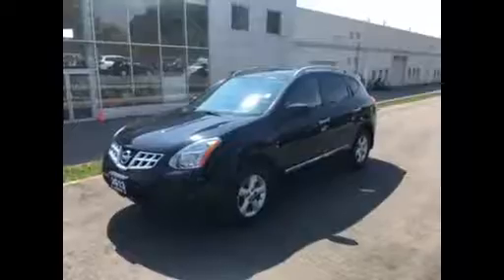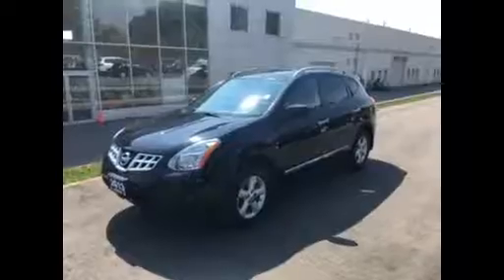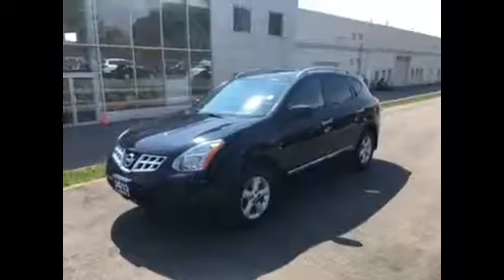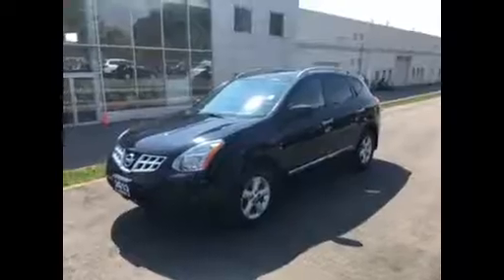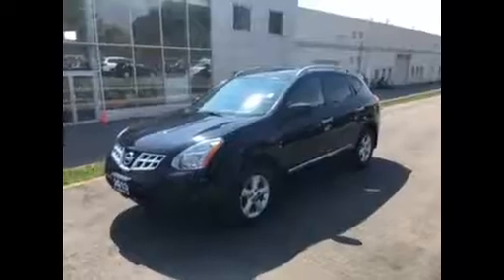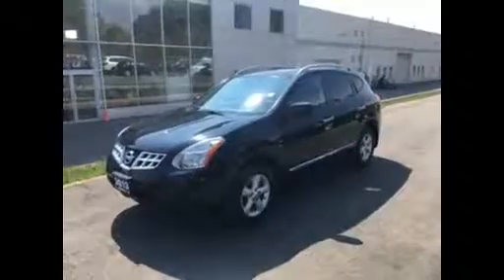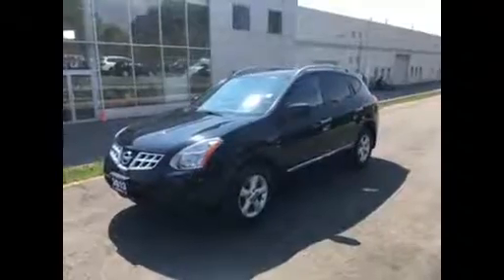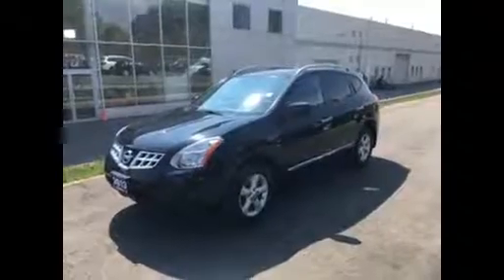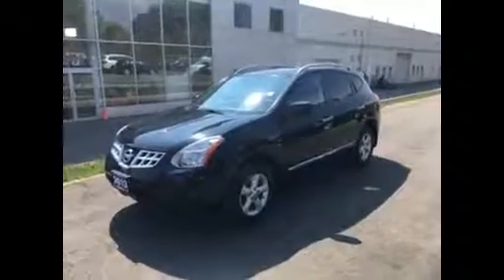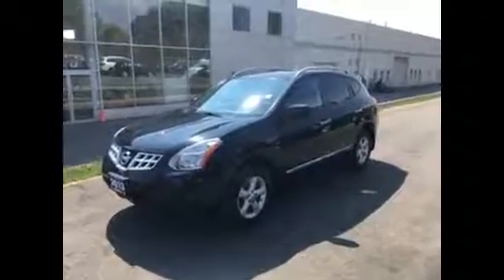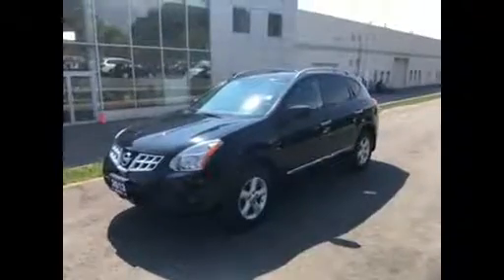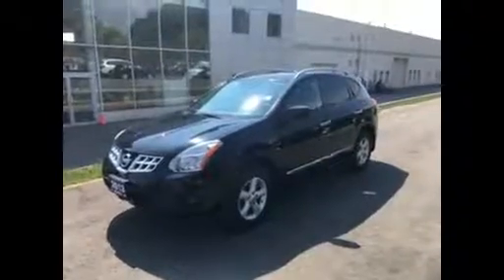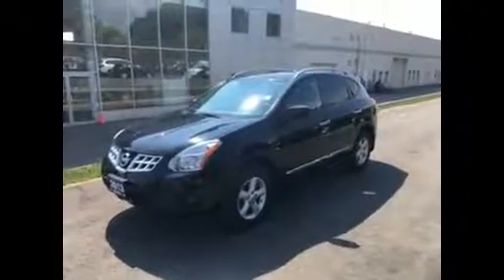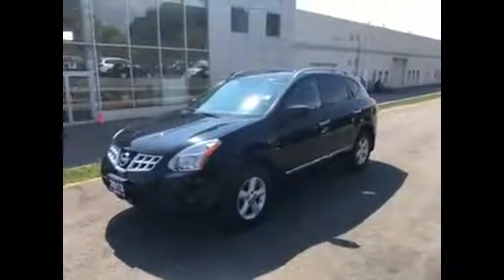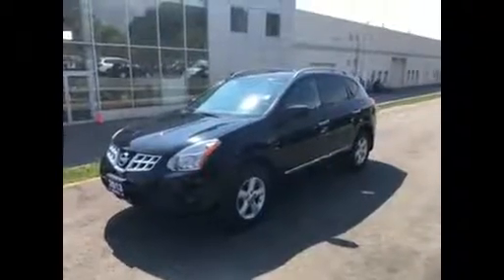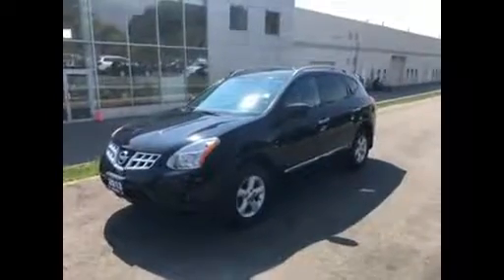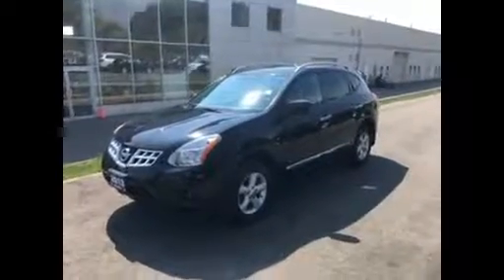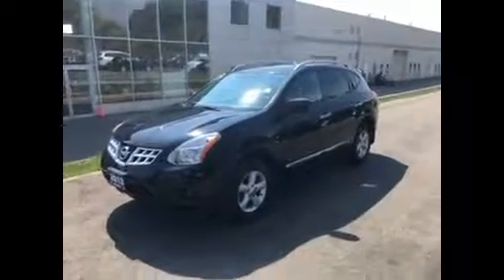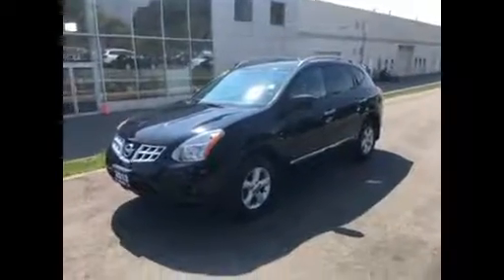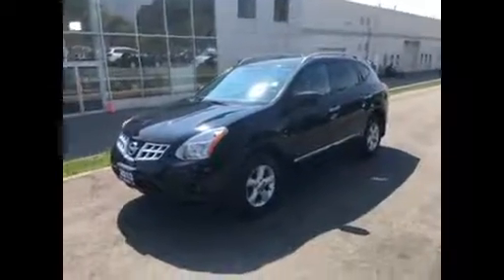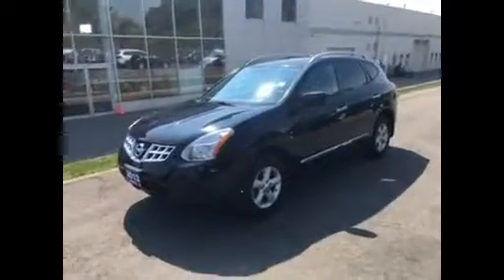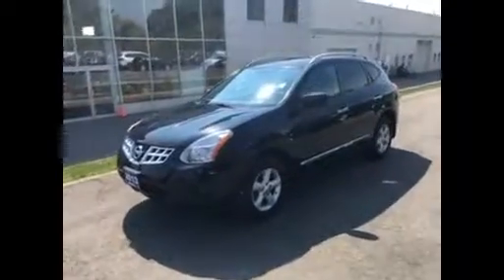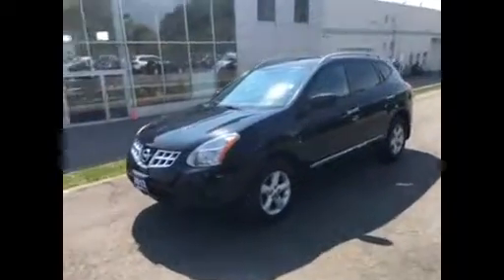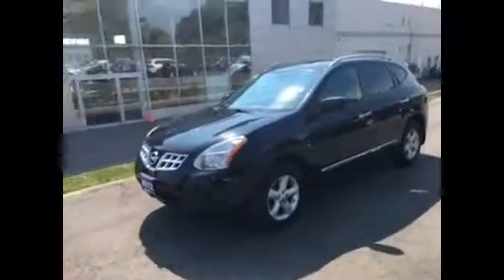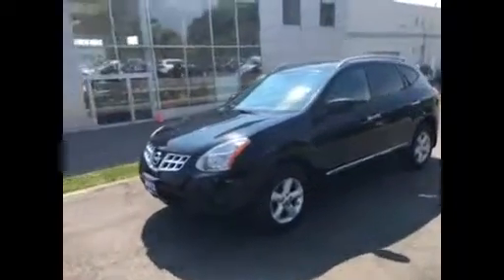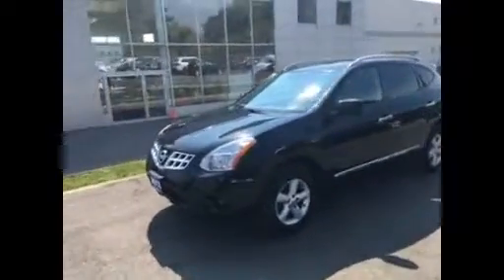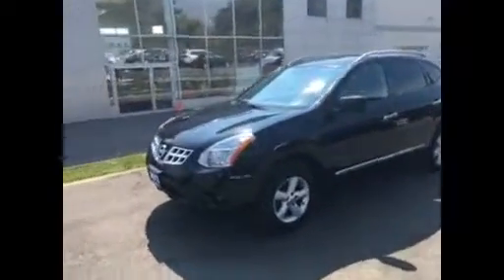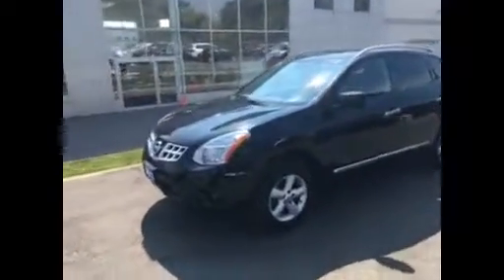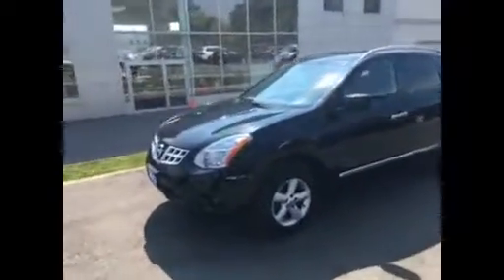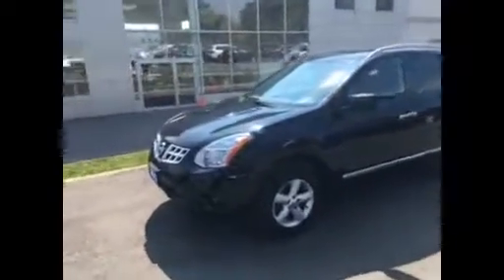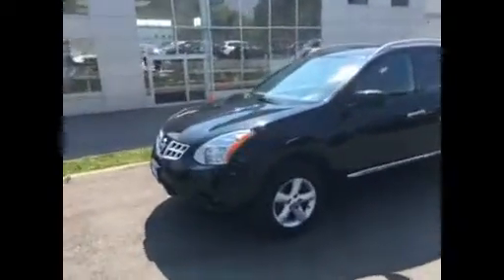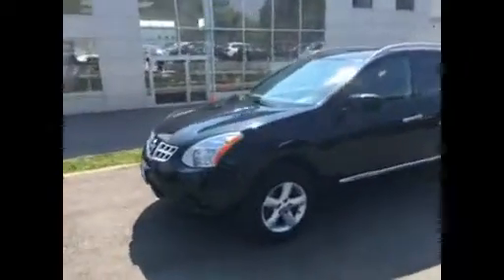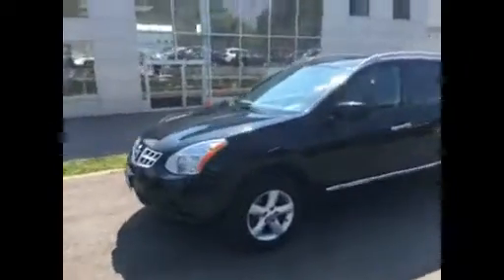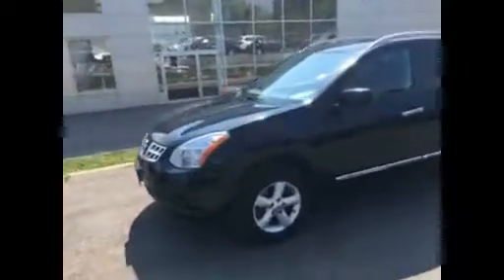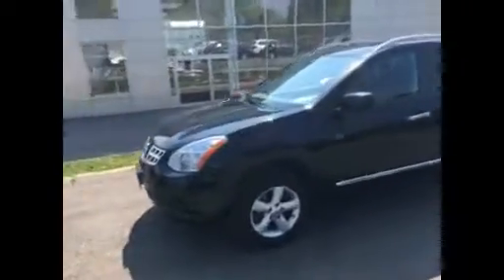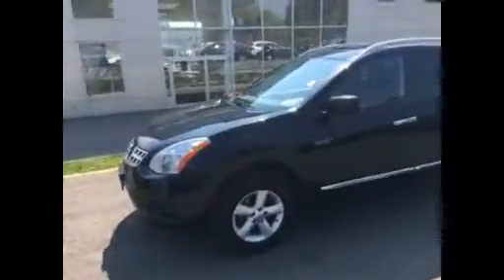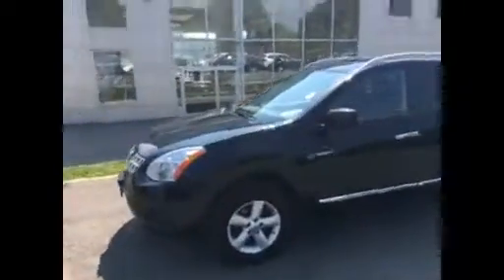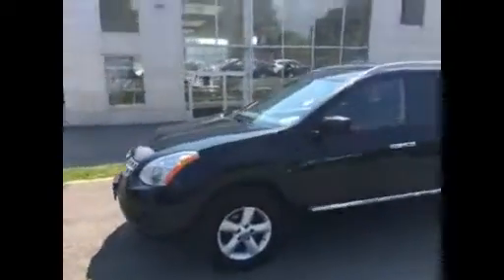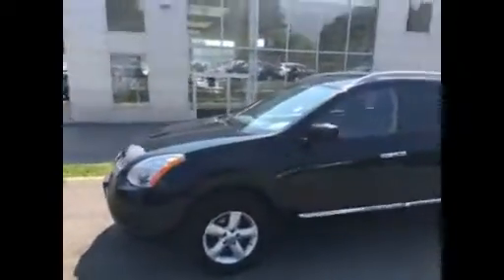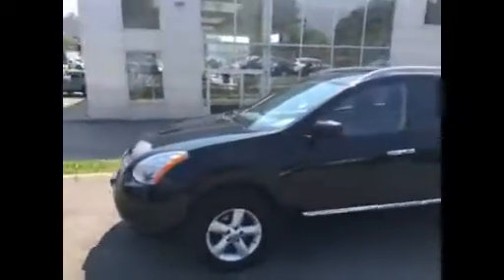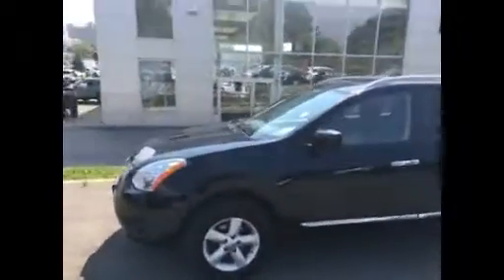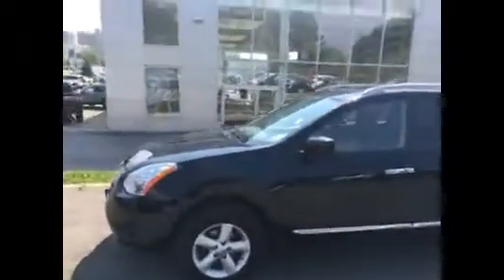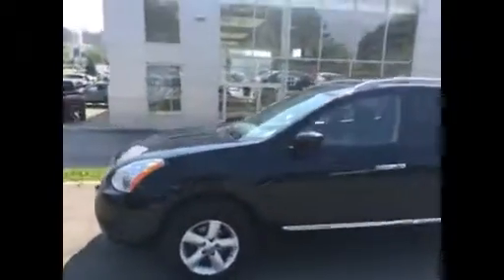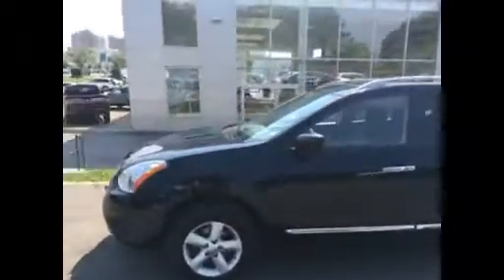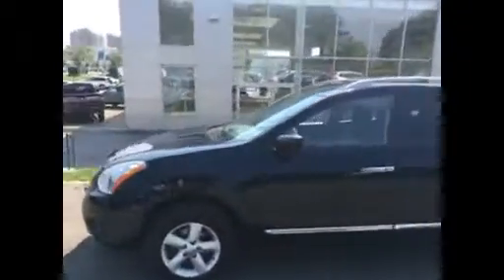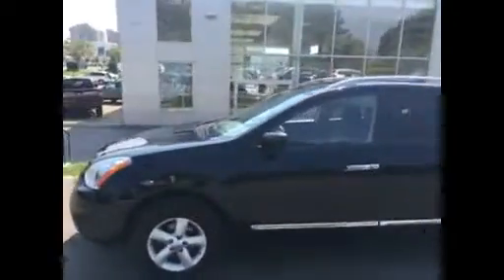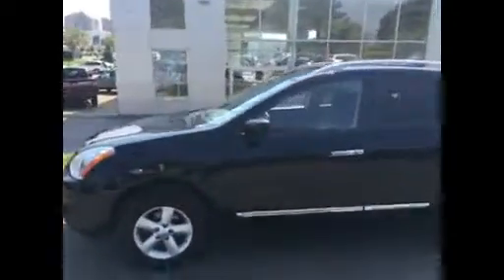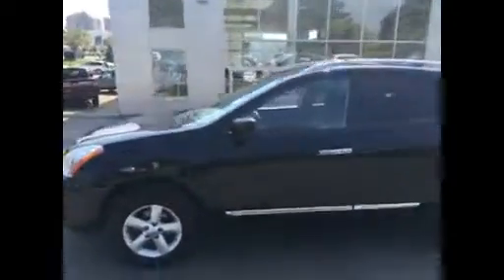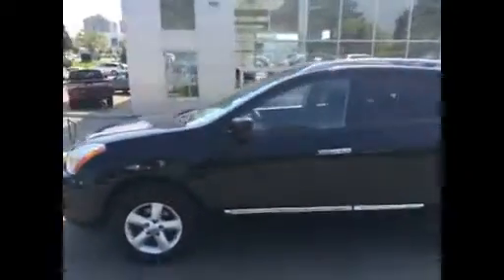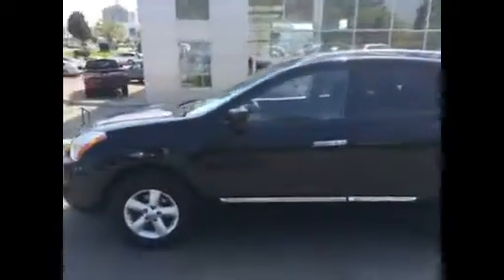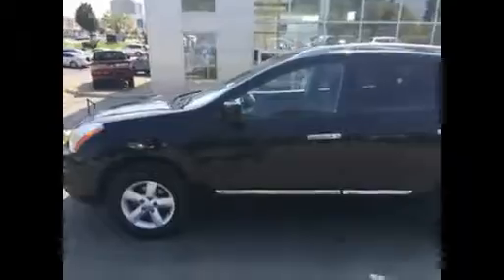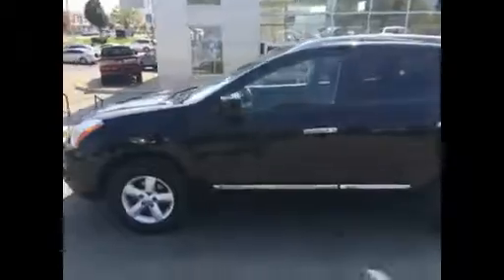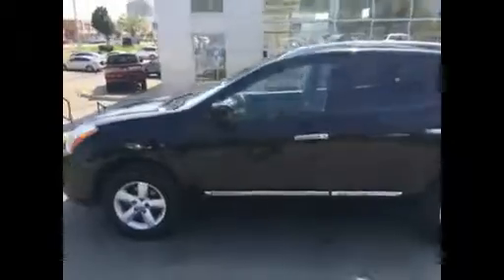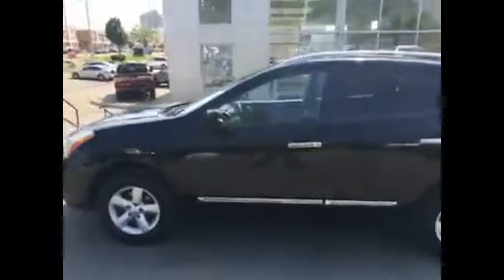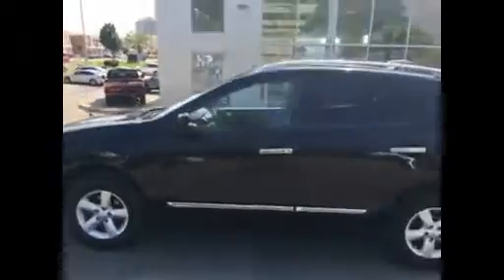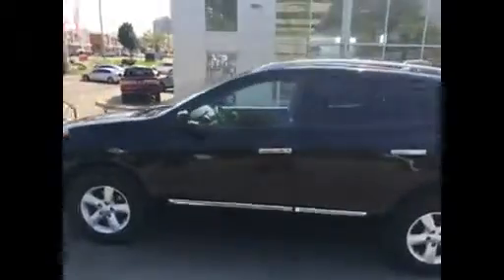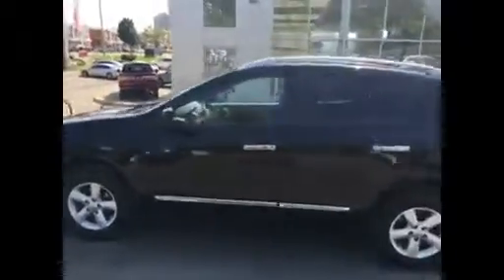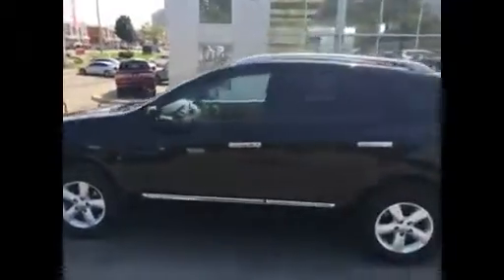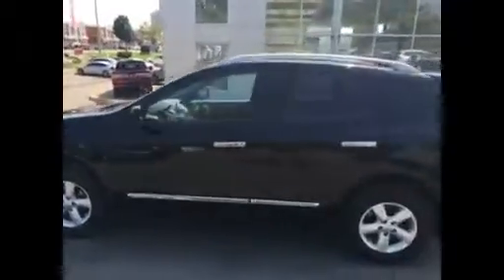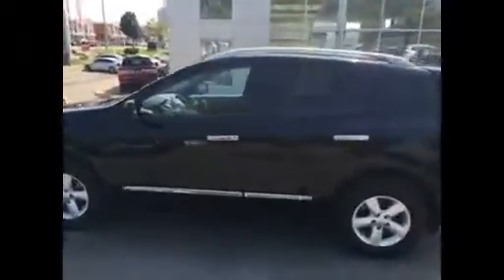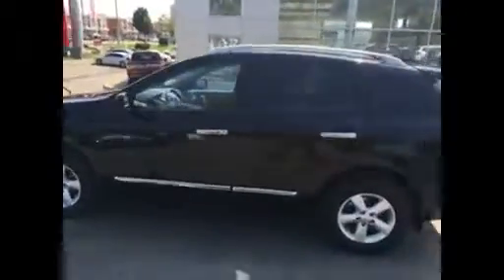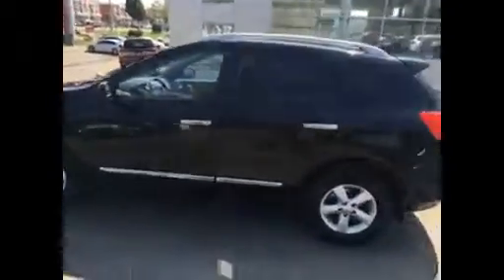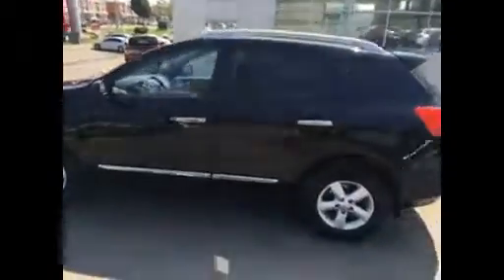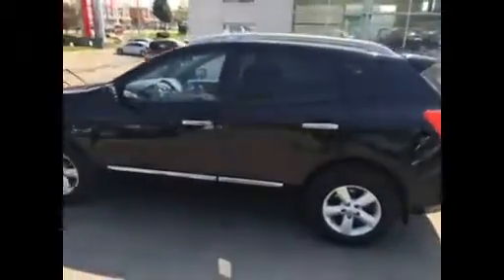Hello Wendy, this is the 2013 Nissan Rogue which you emailed in on. It's amethyst black and it is an SV.